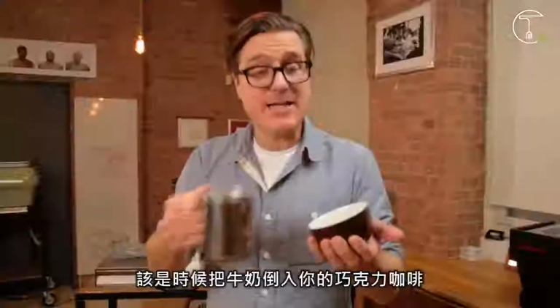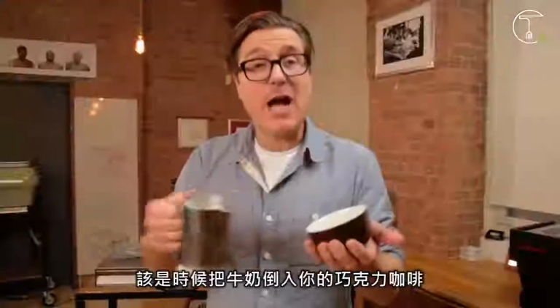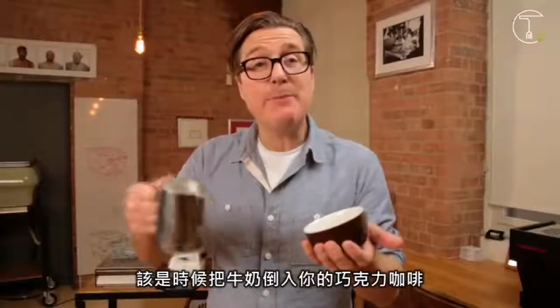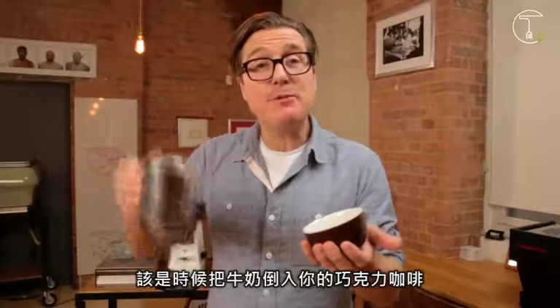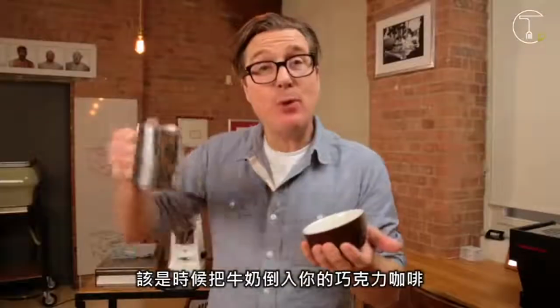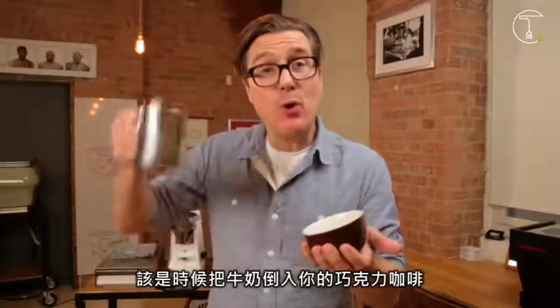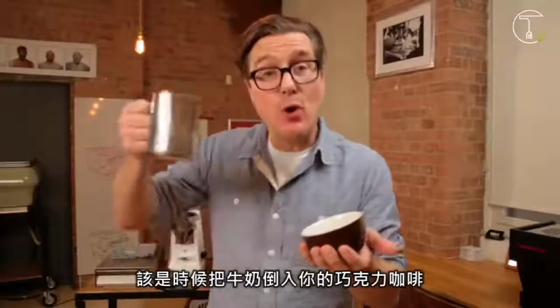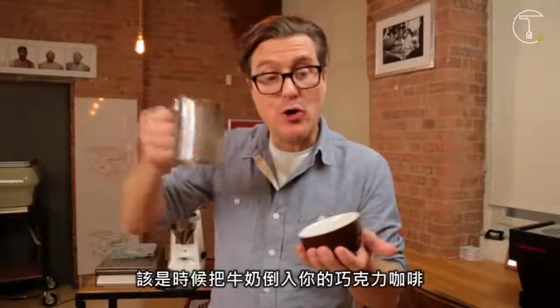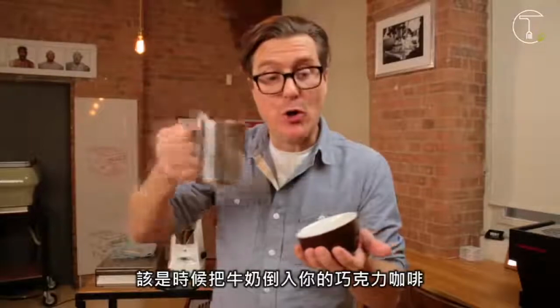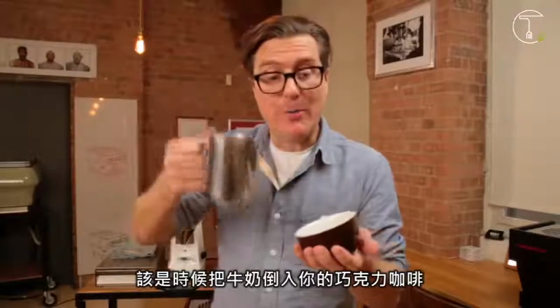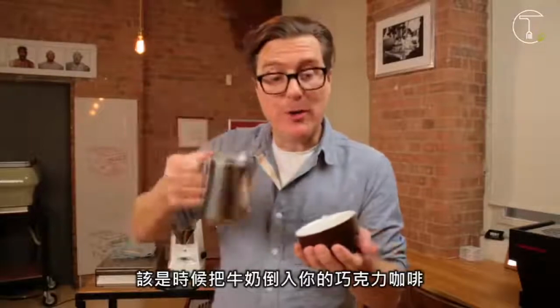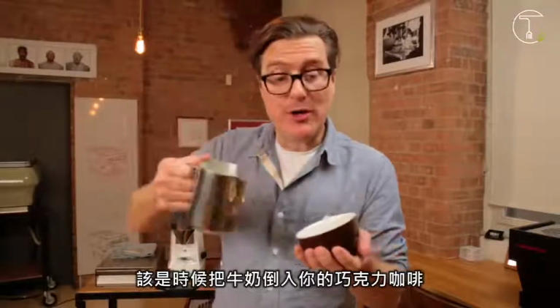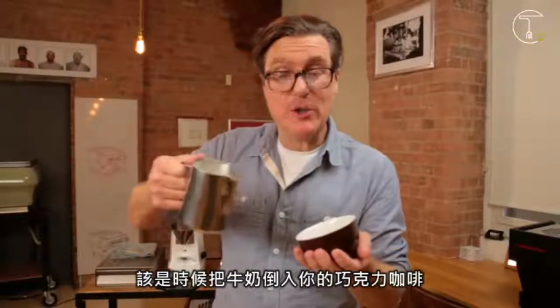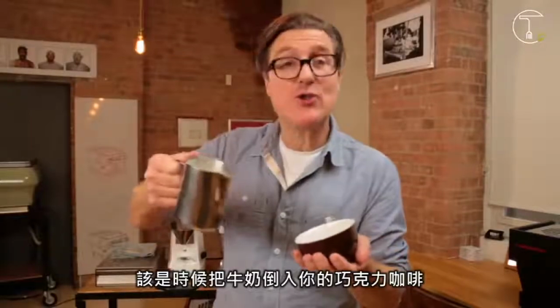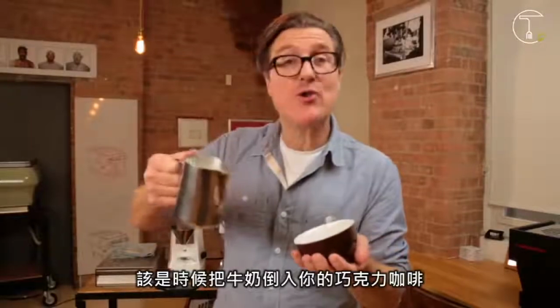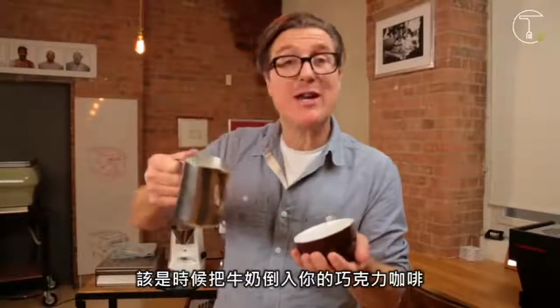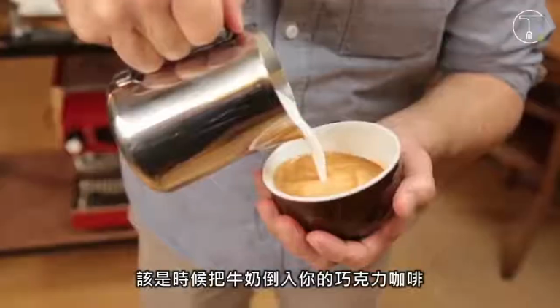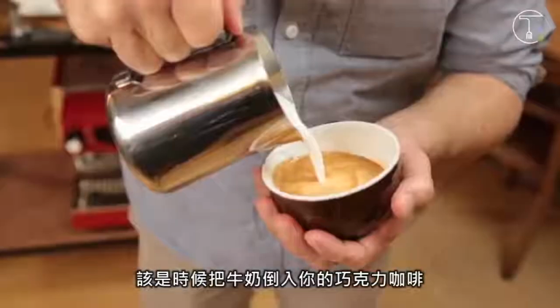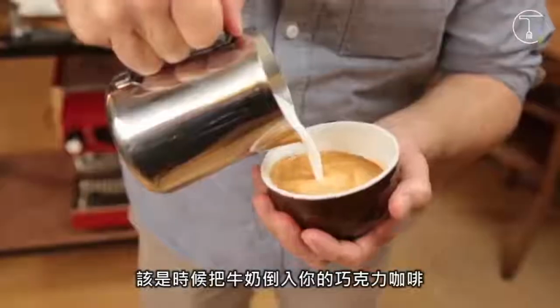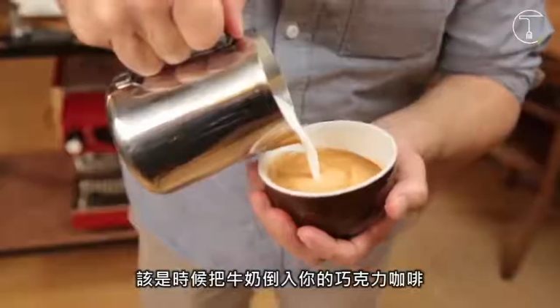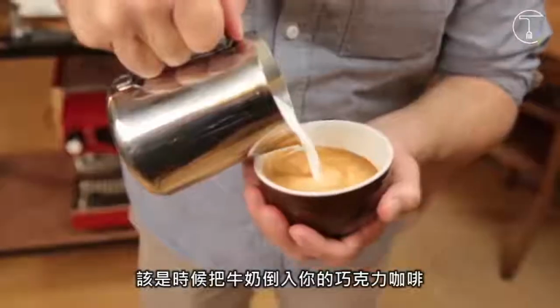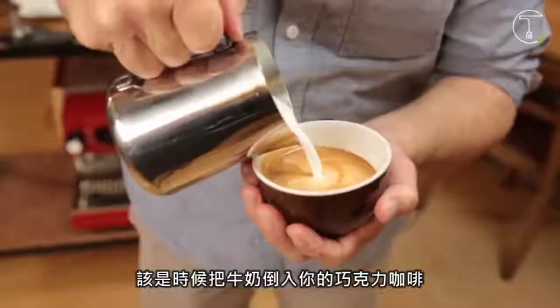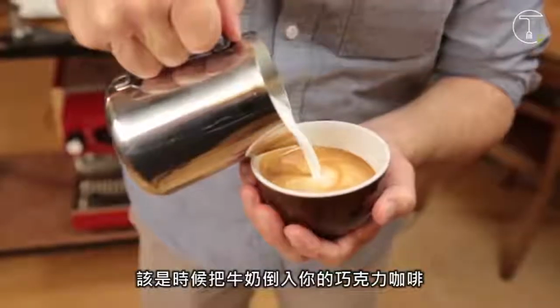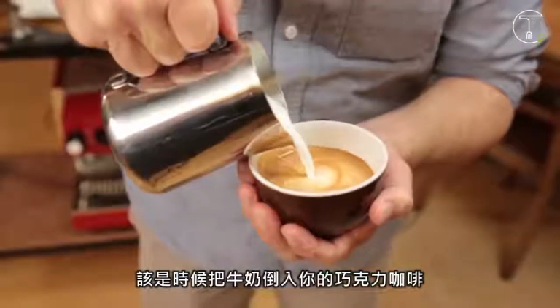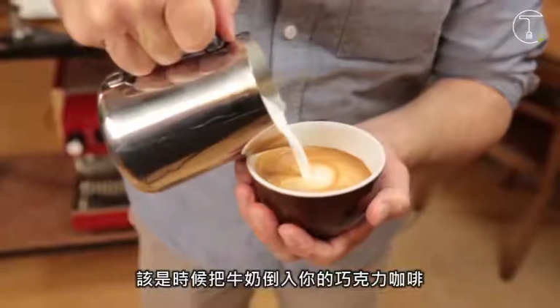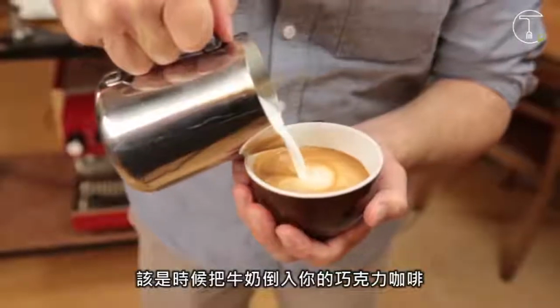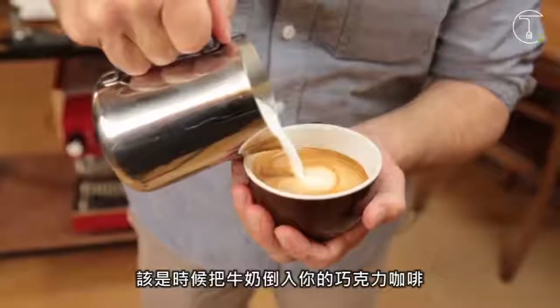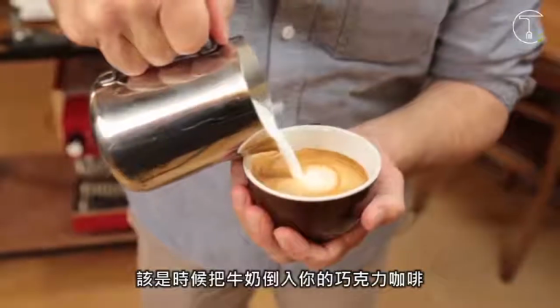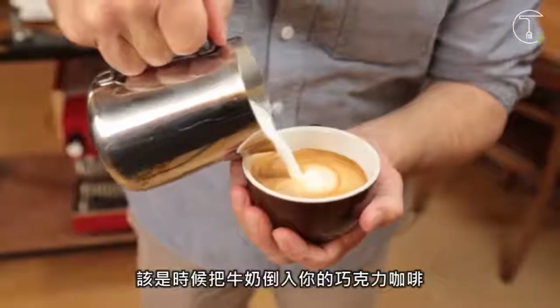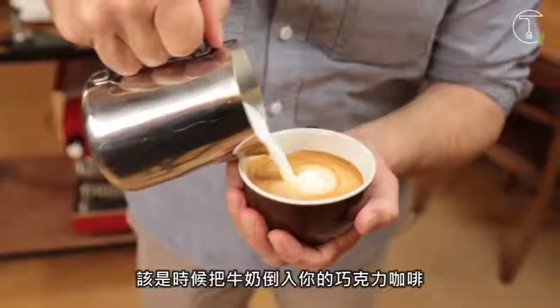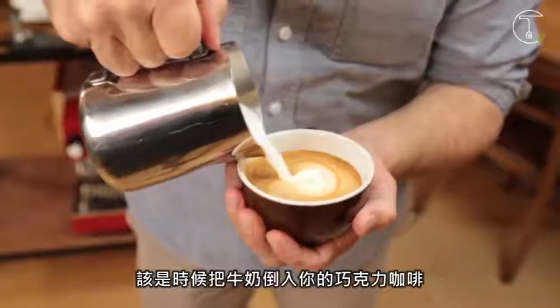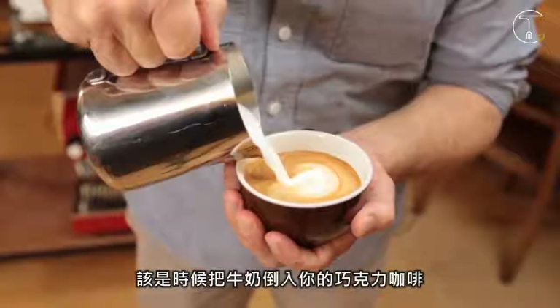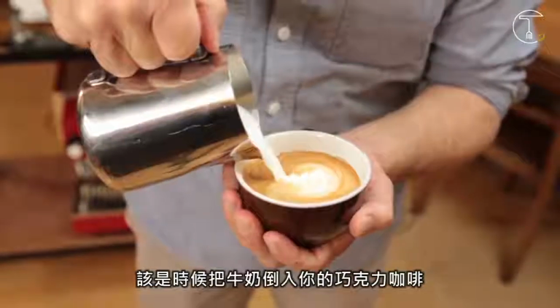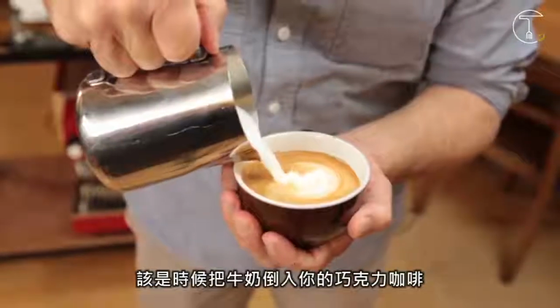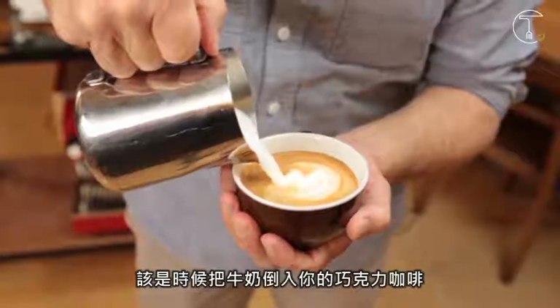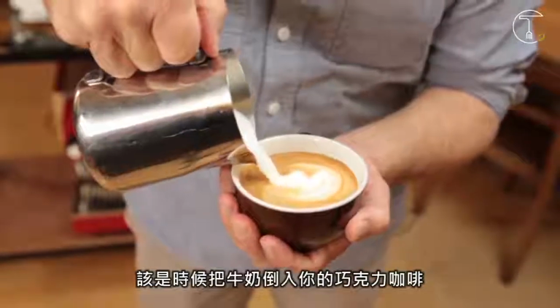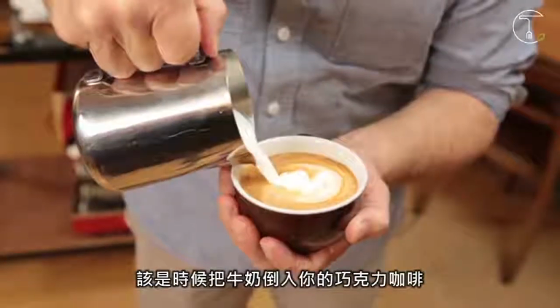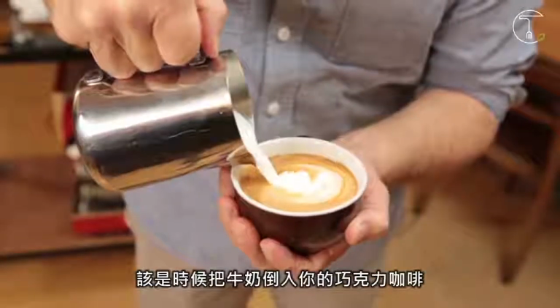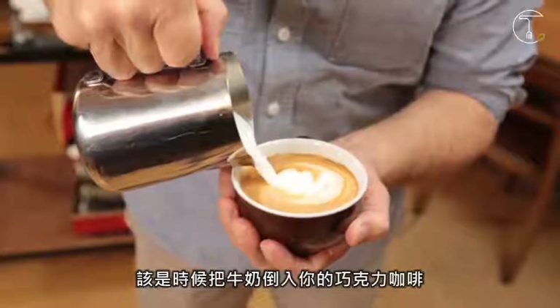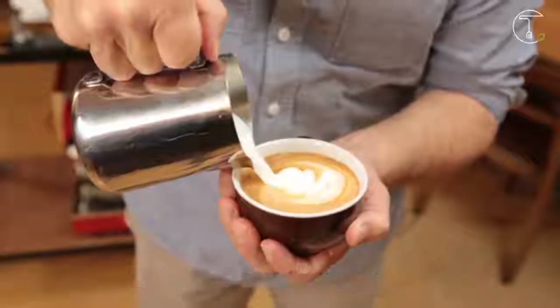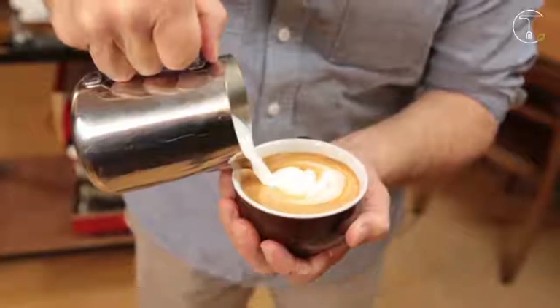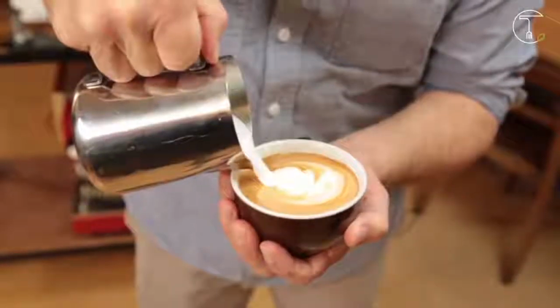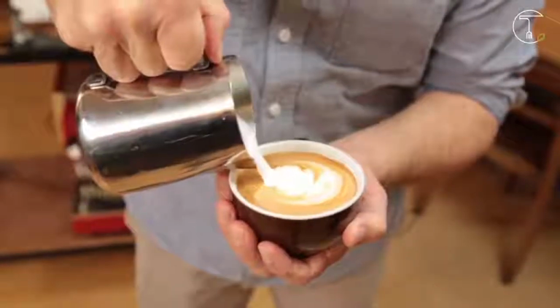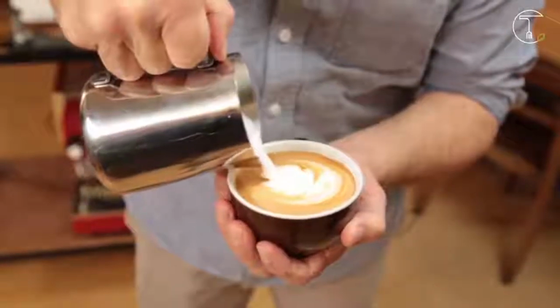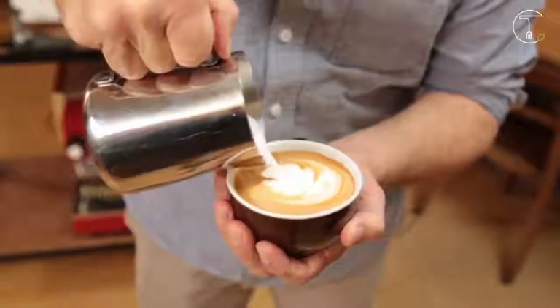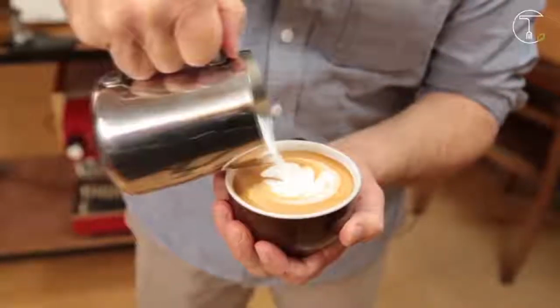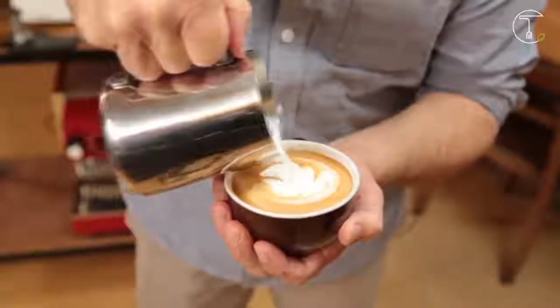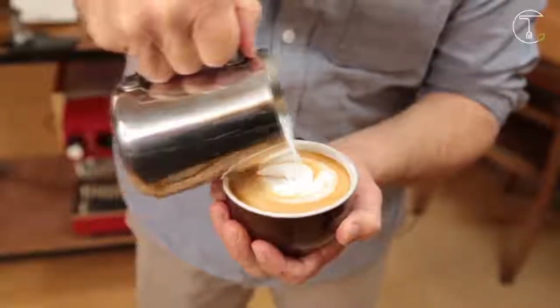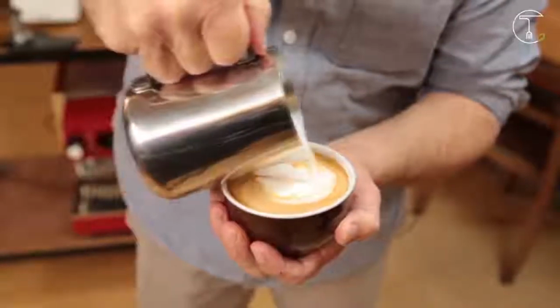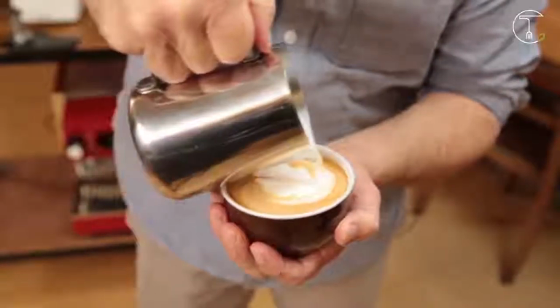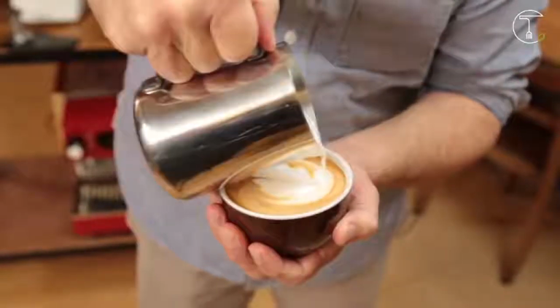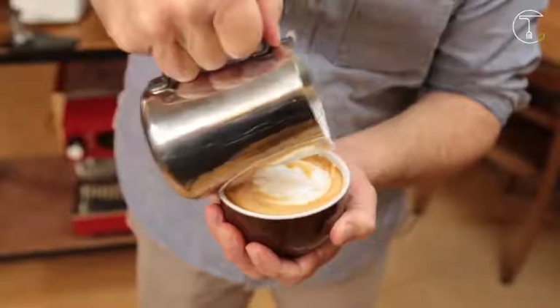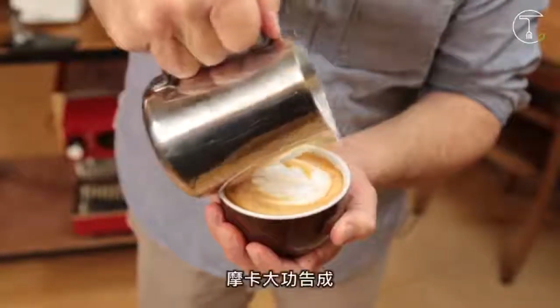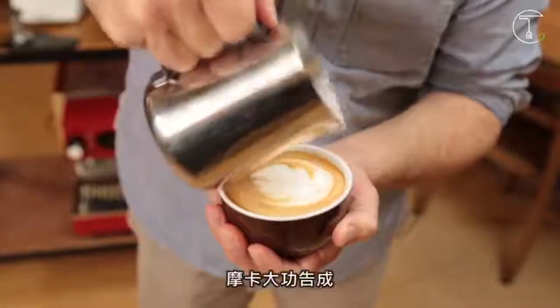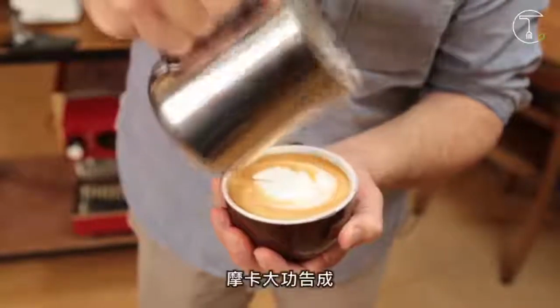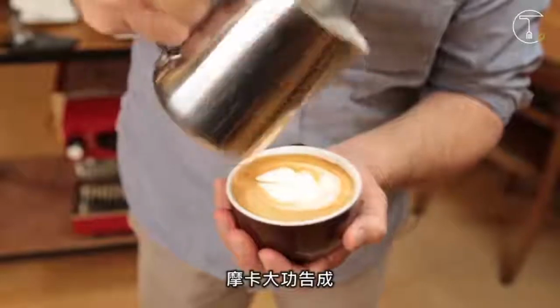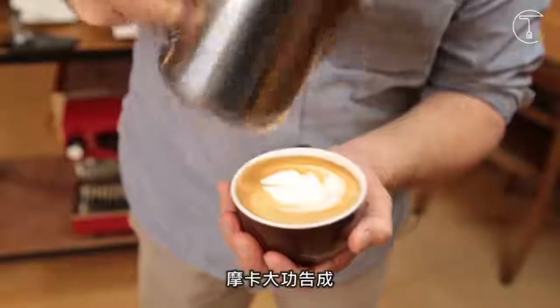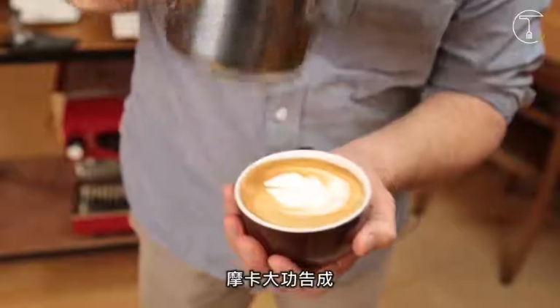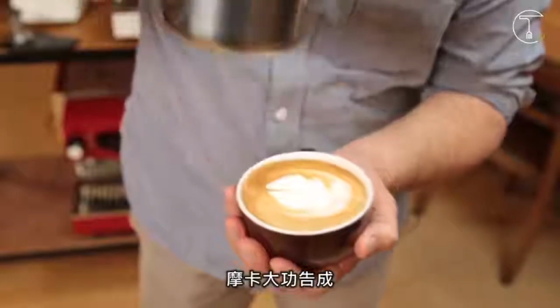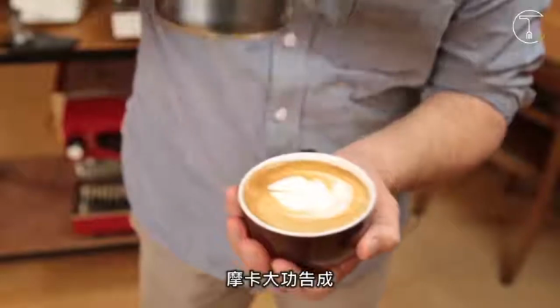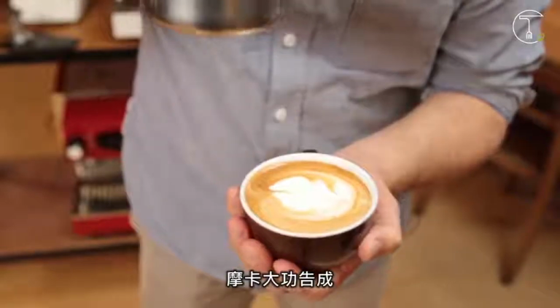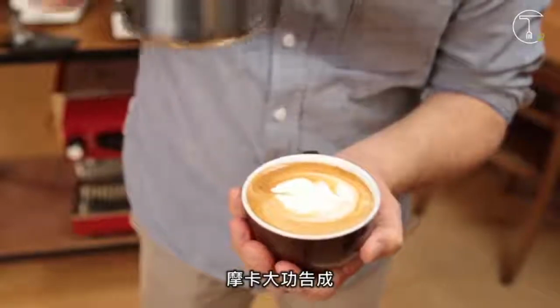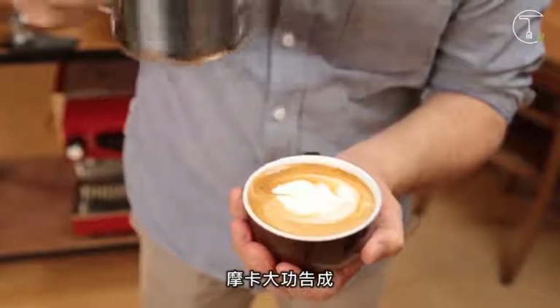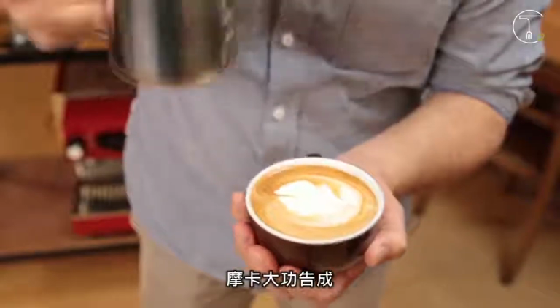Time to pour your milk straight into your chocolate coffee mixture. There we have our mocha.